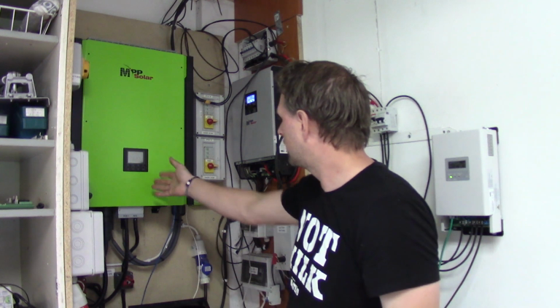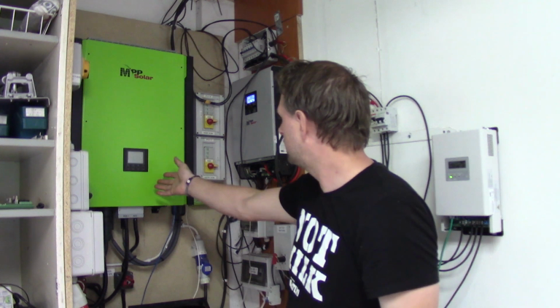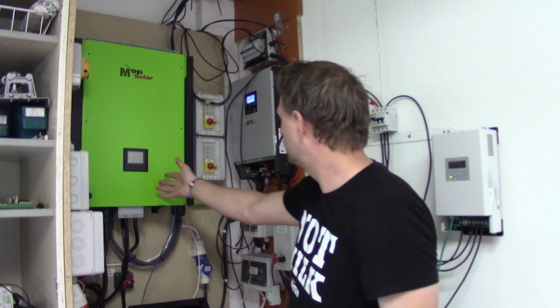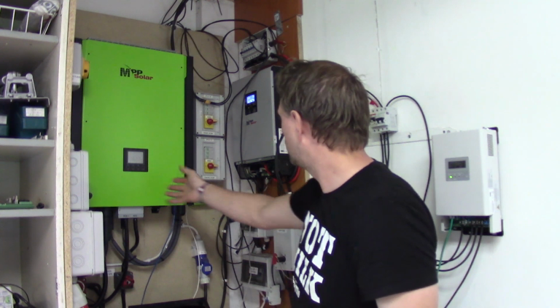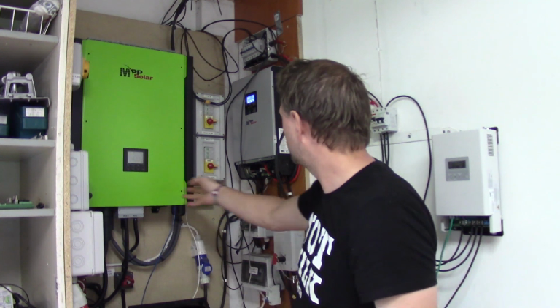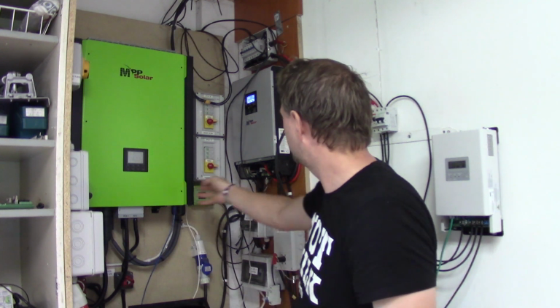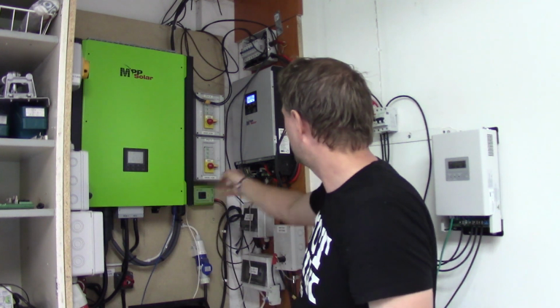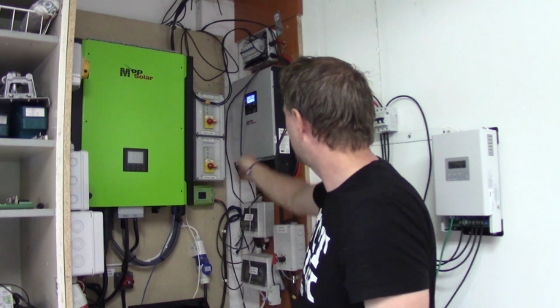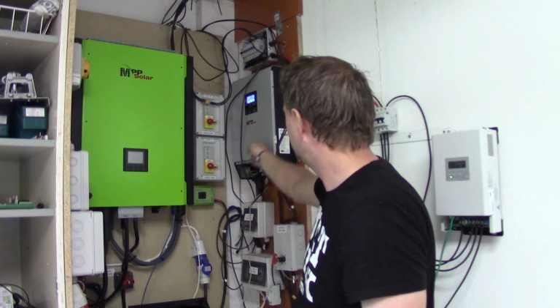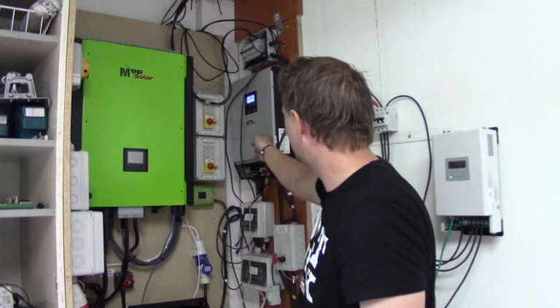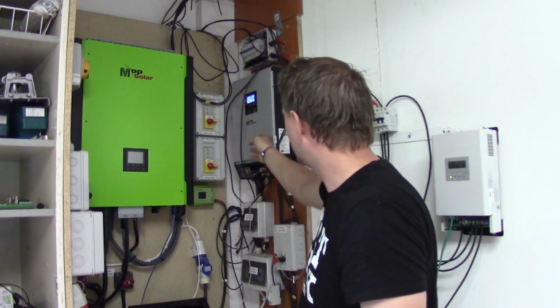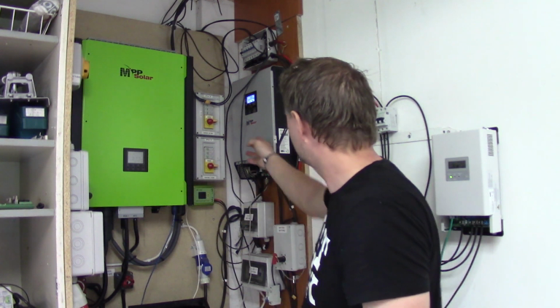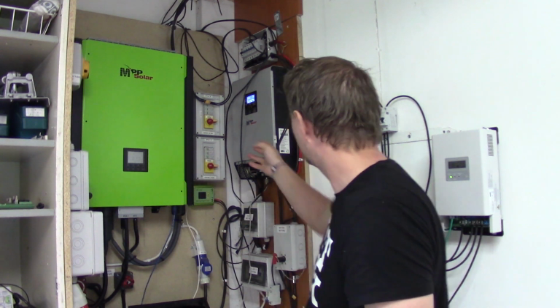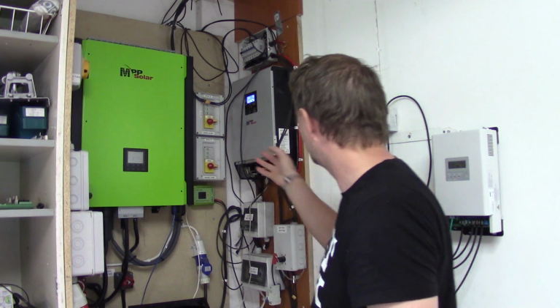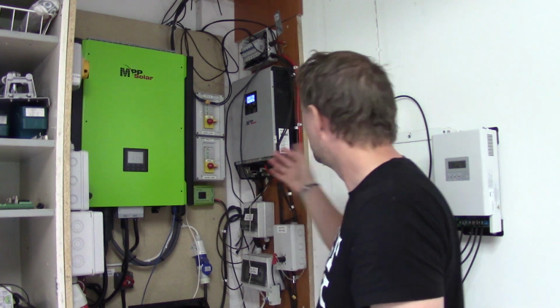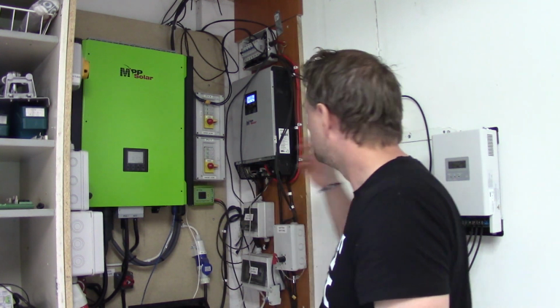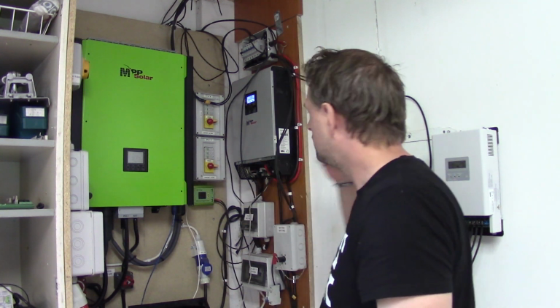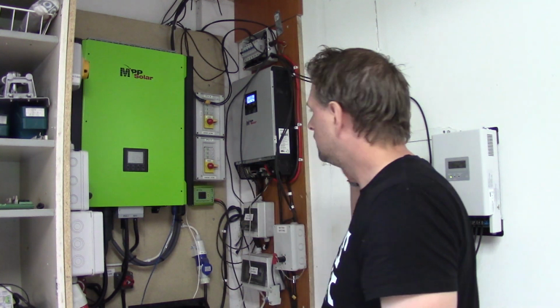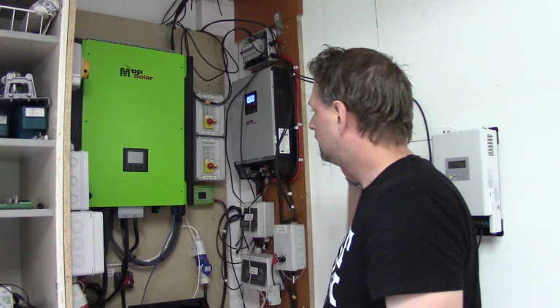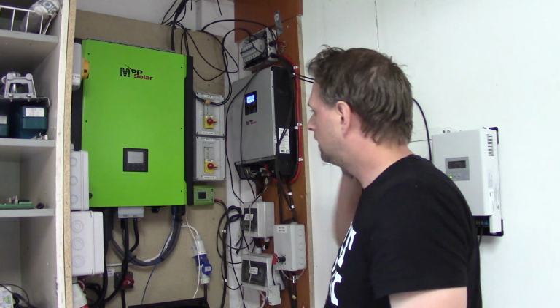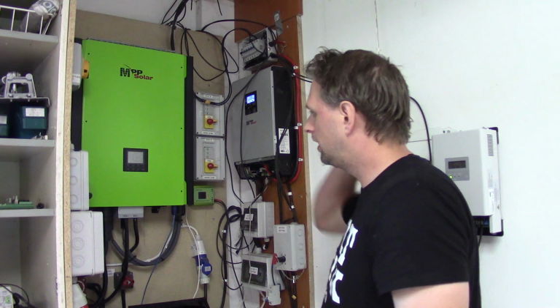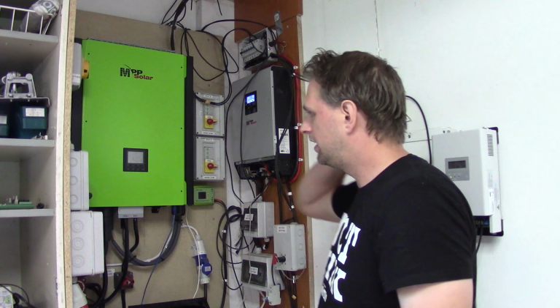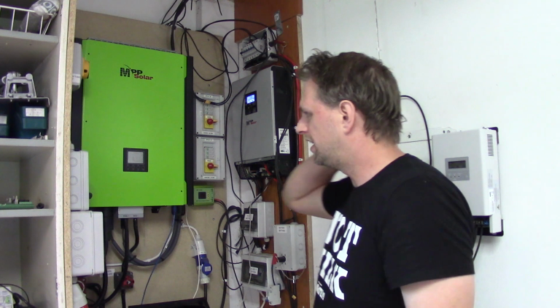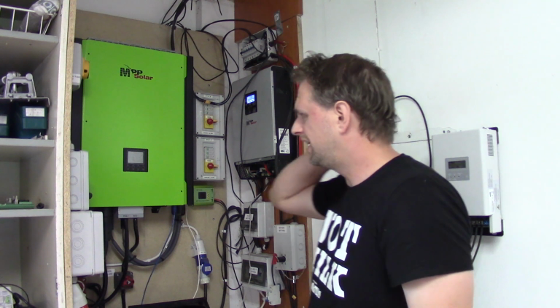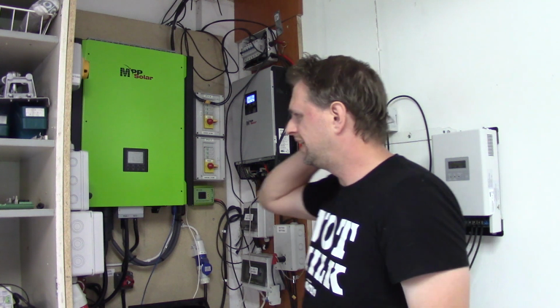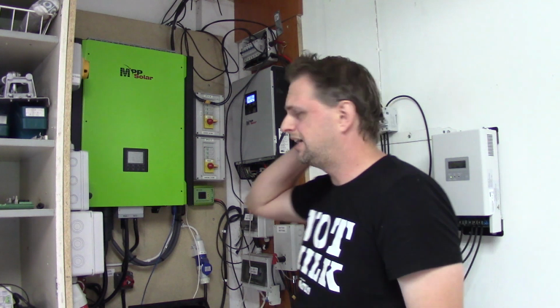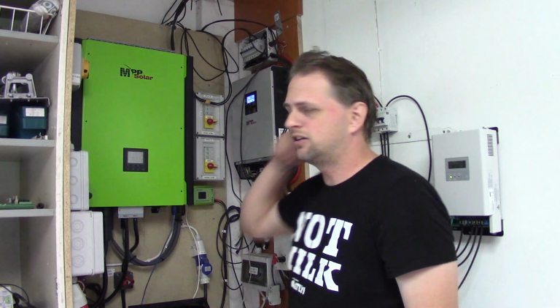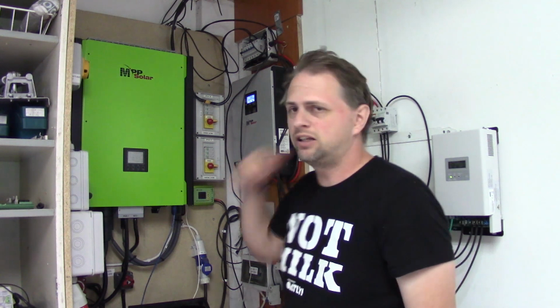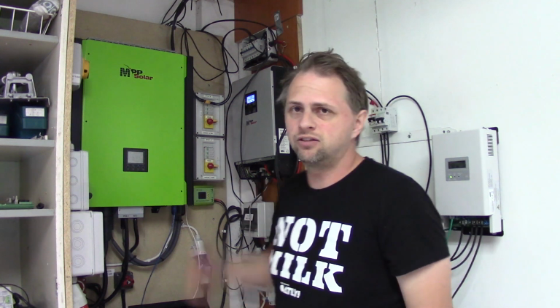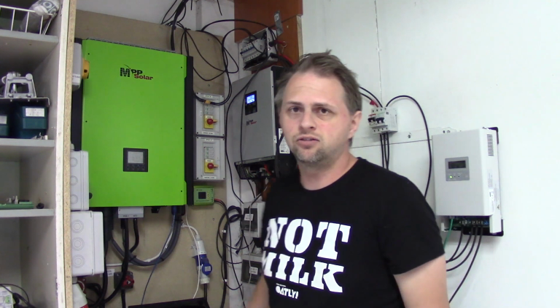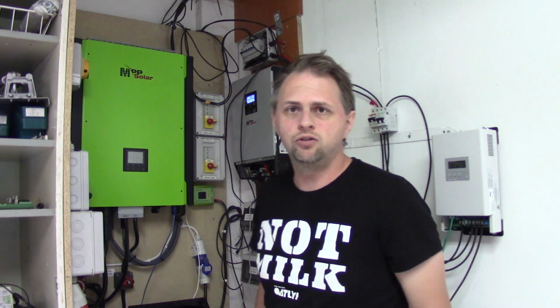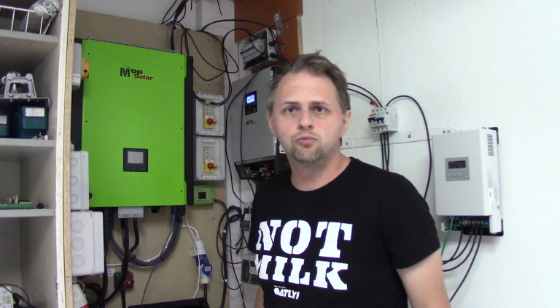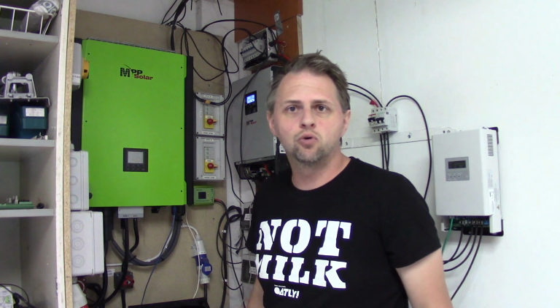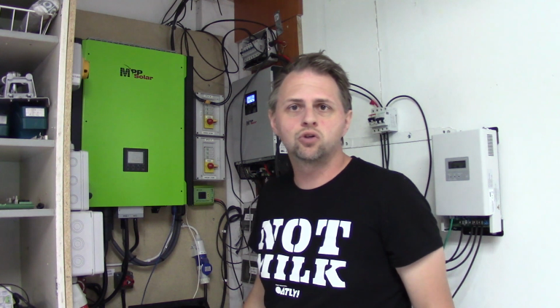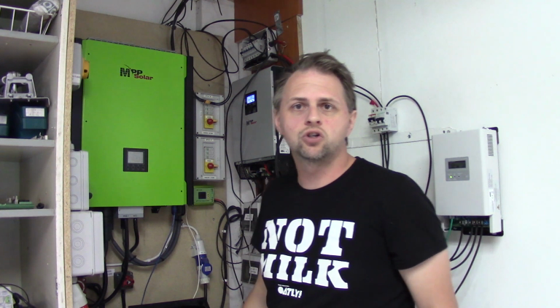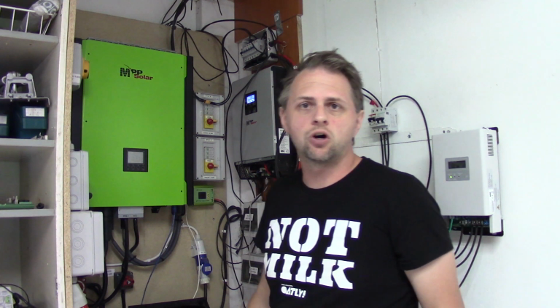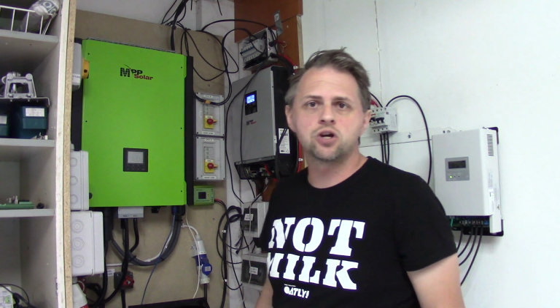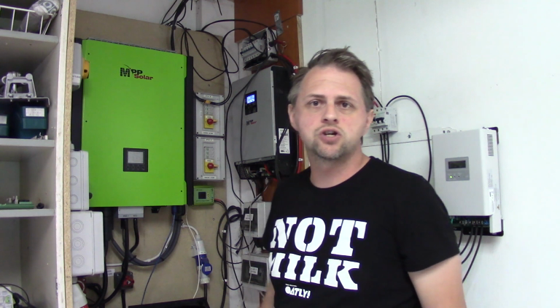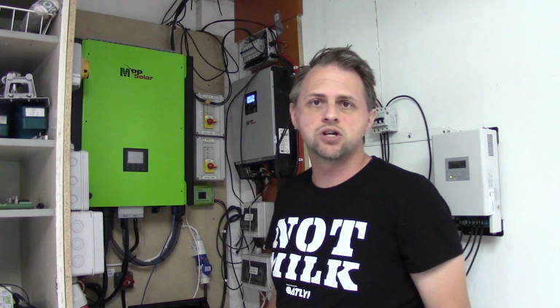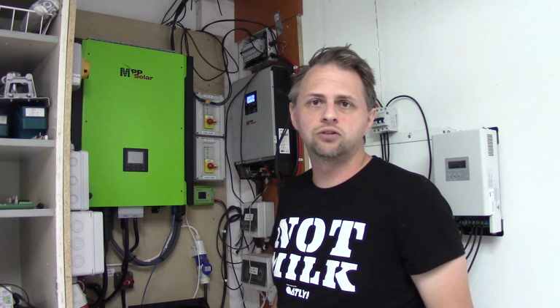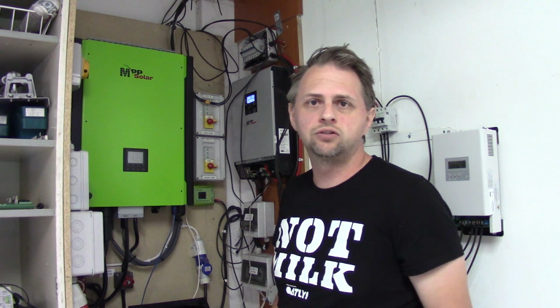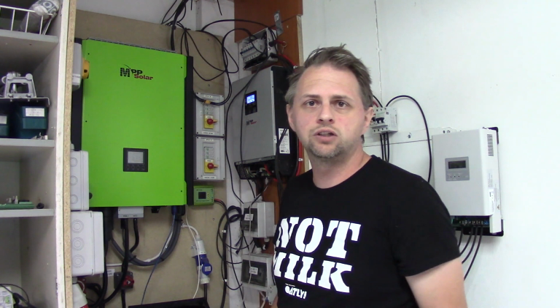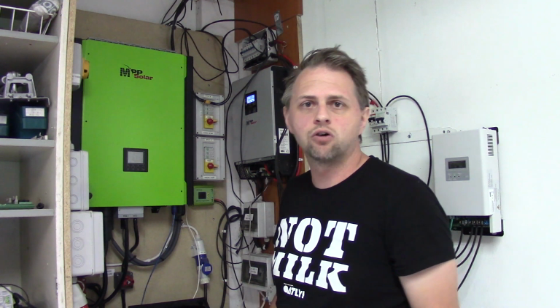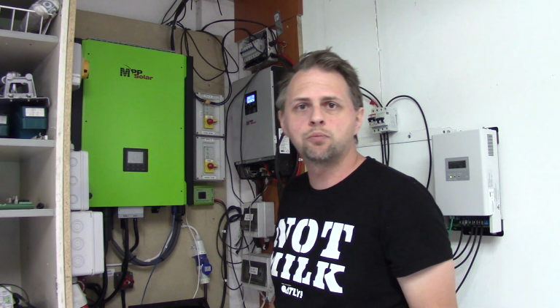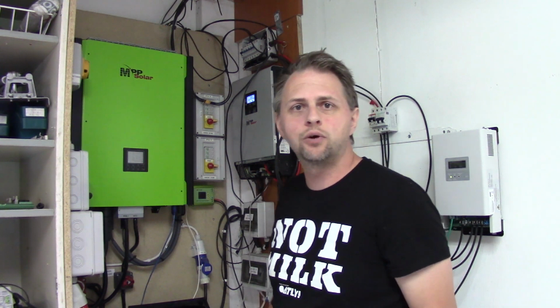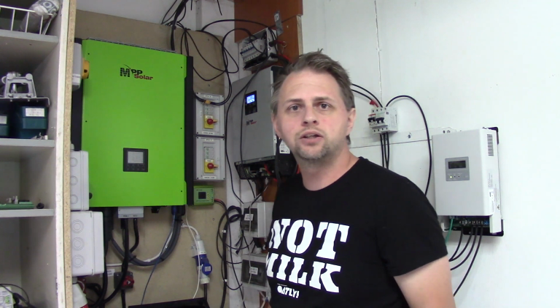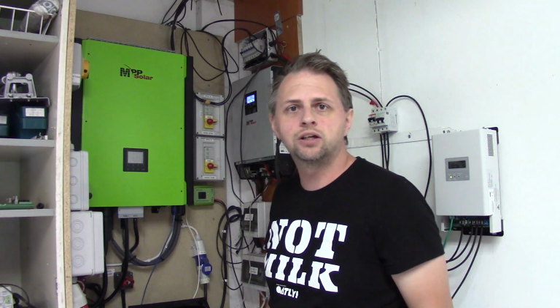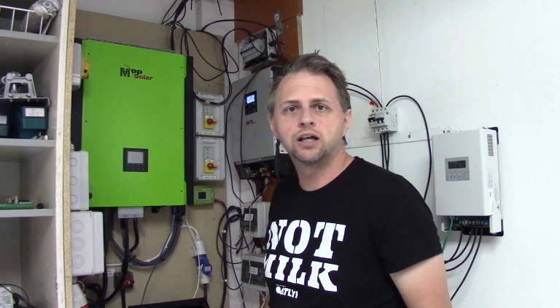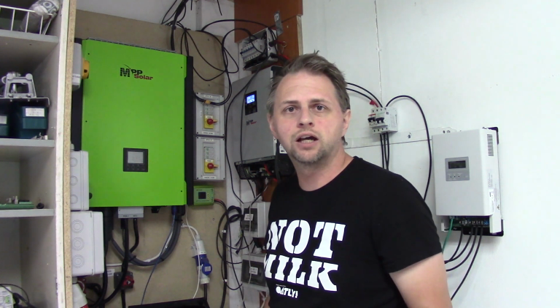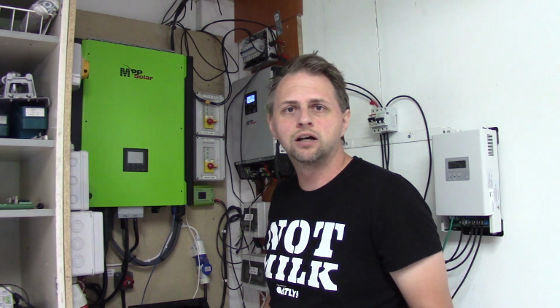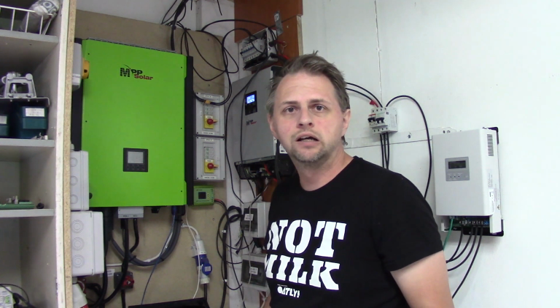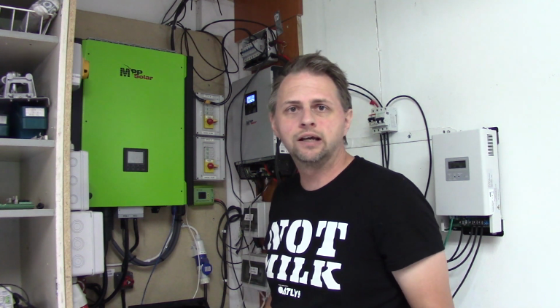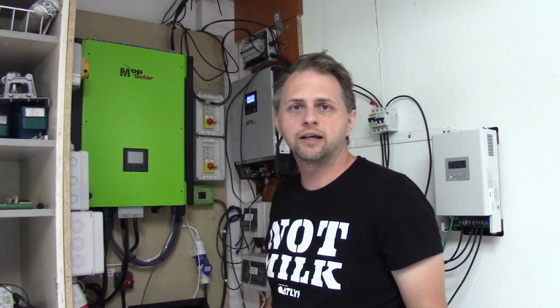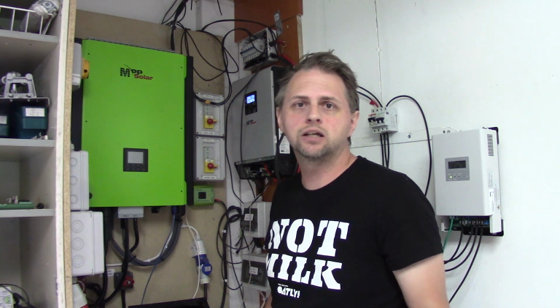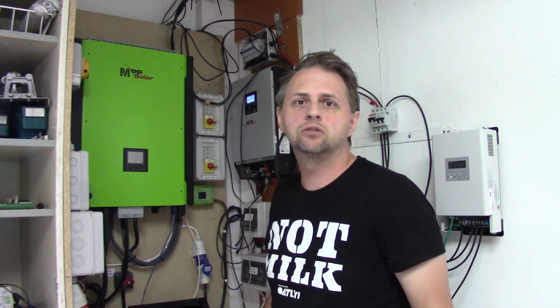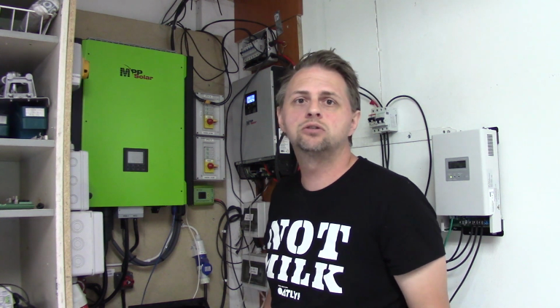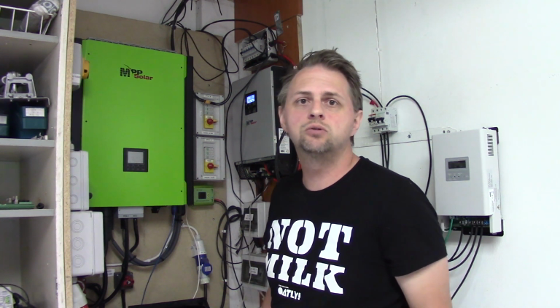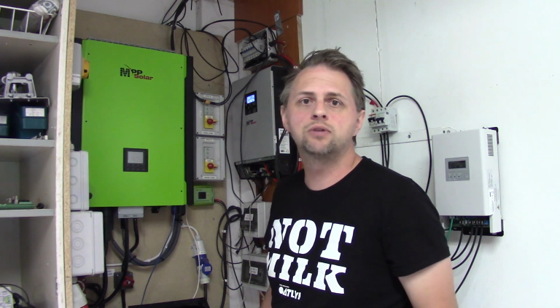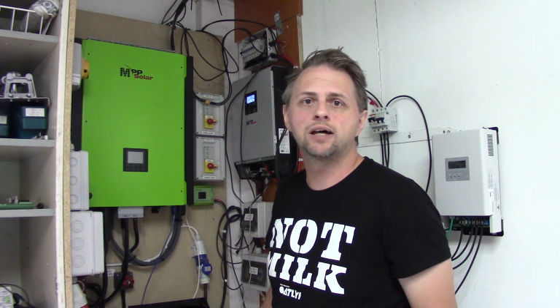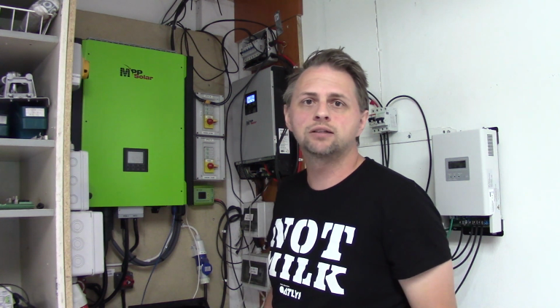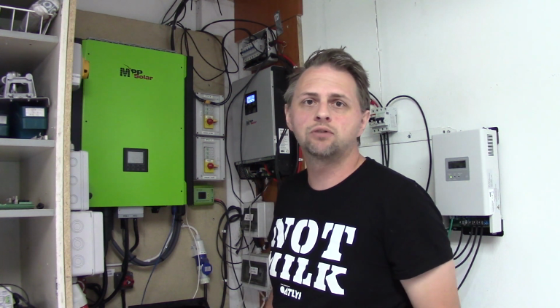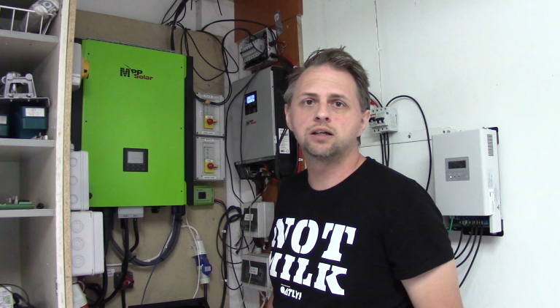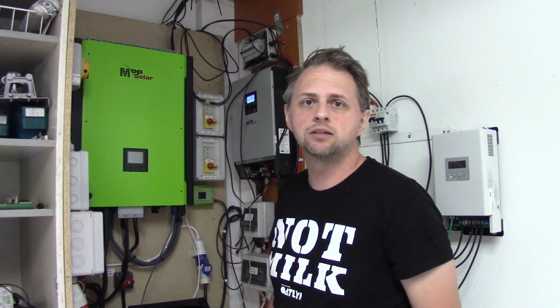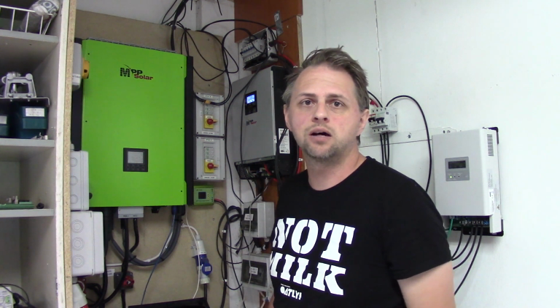I have inverter, inverter, and I need at least two more chargers incorporated here. And I cannot do that right now.